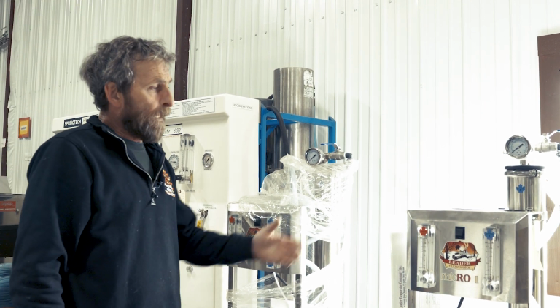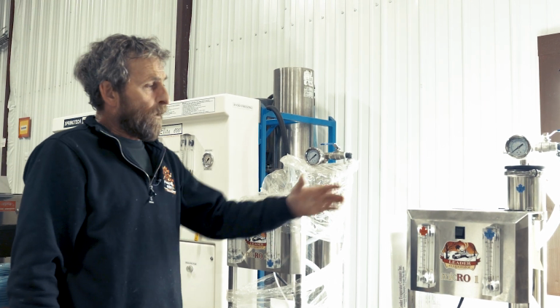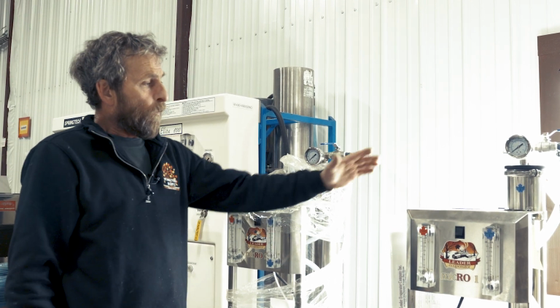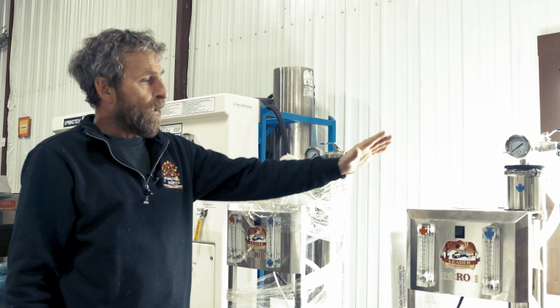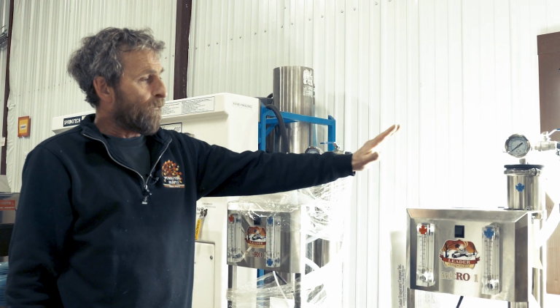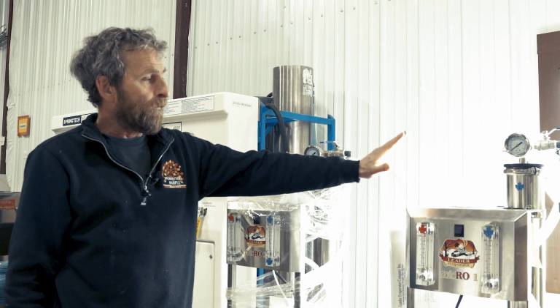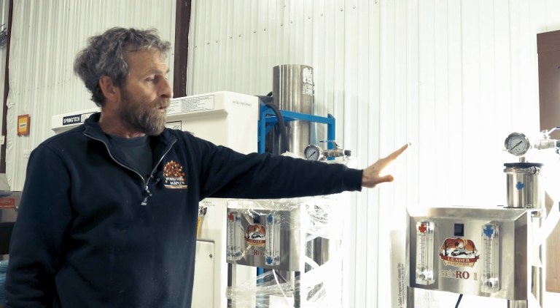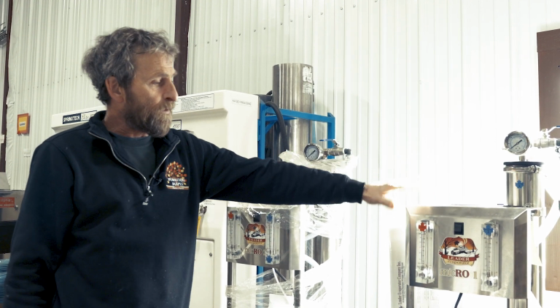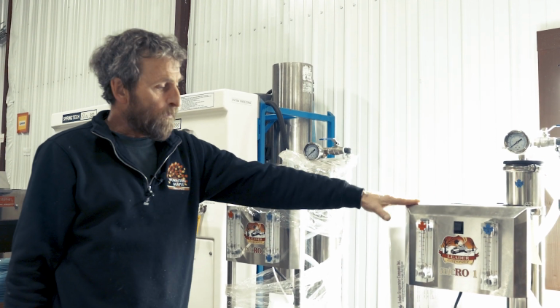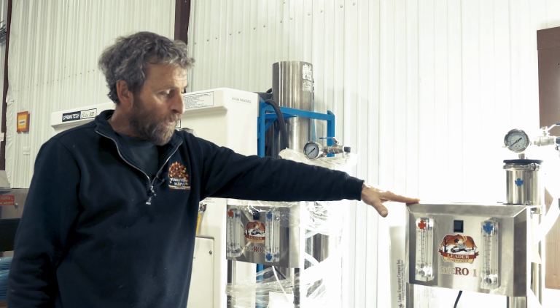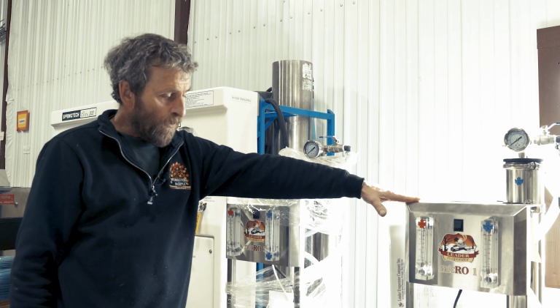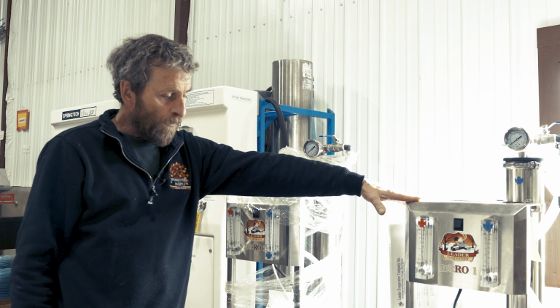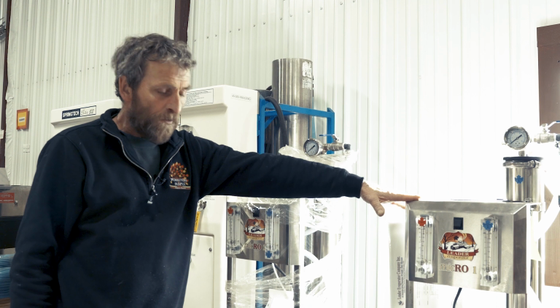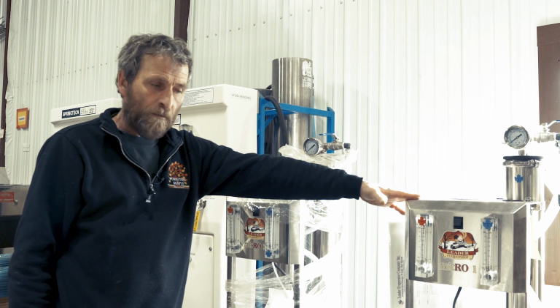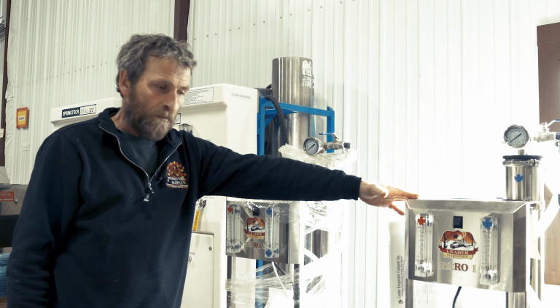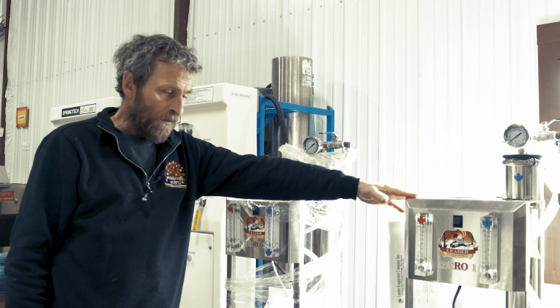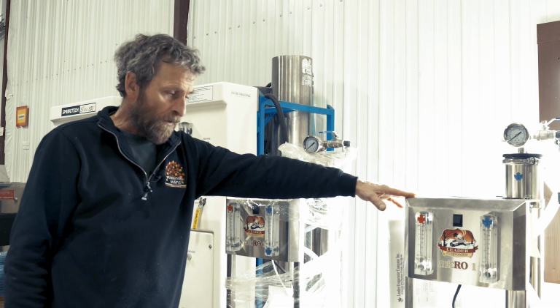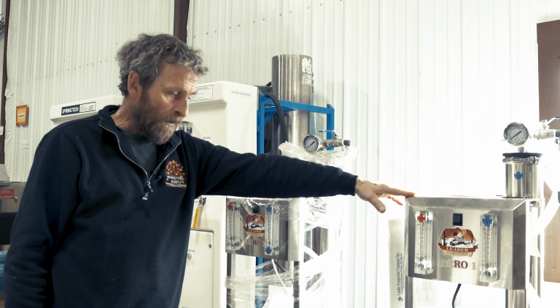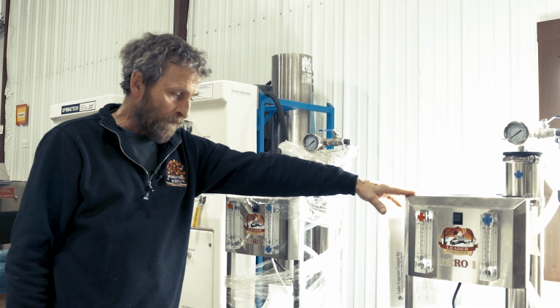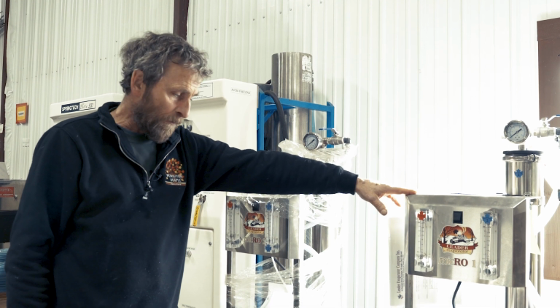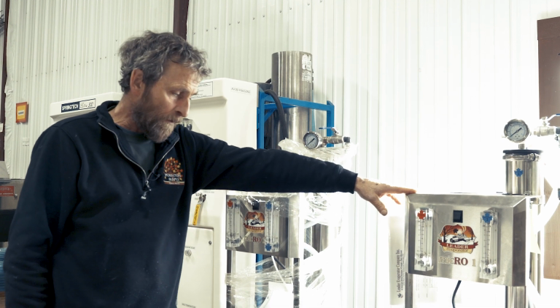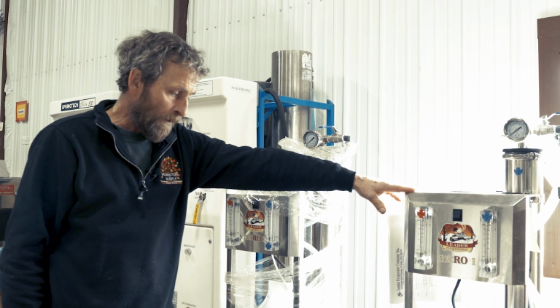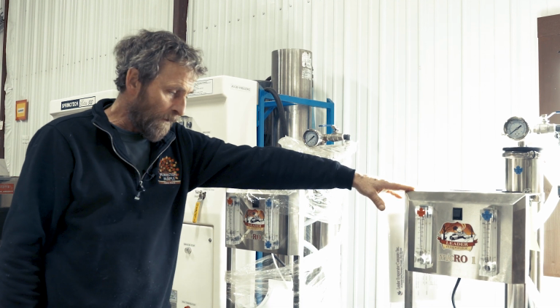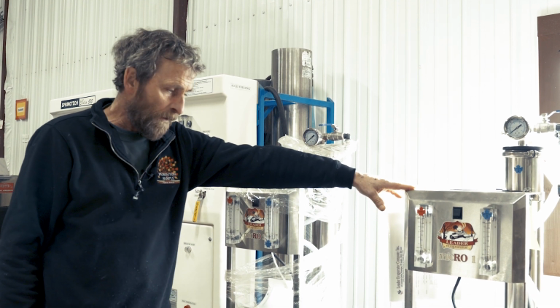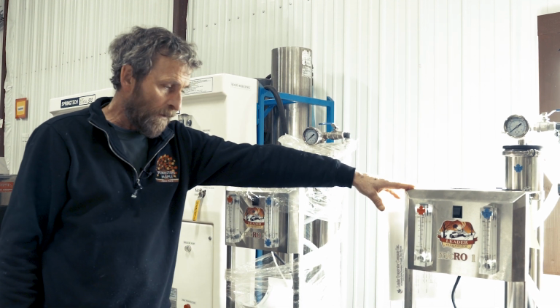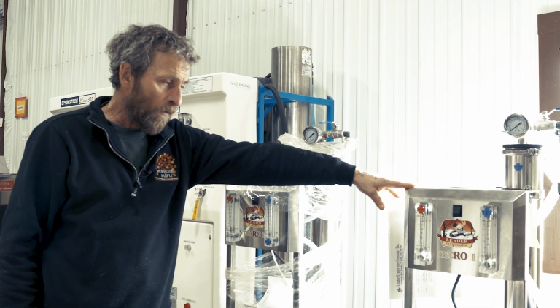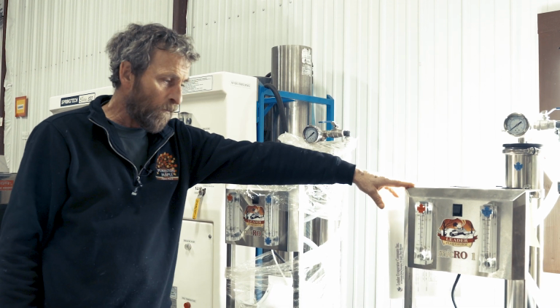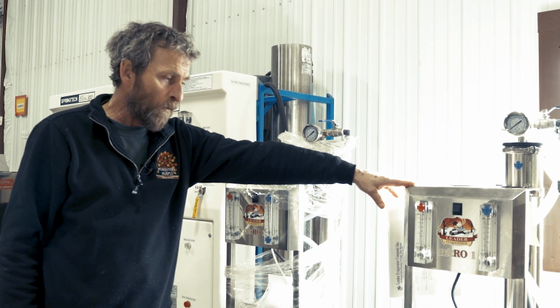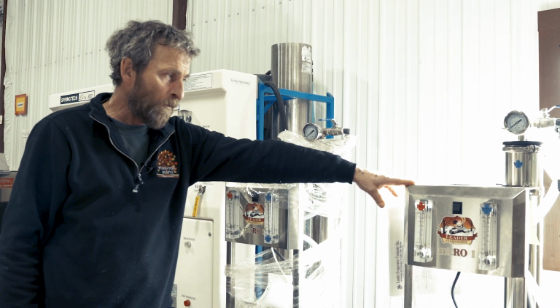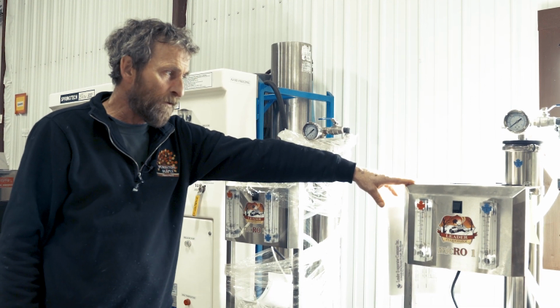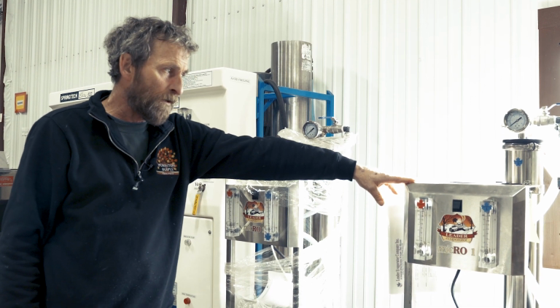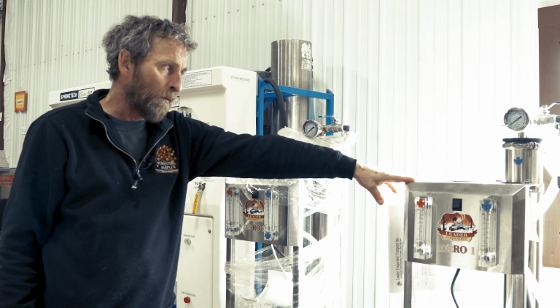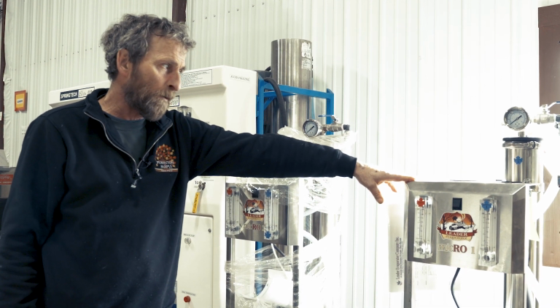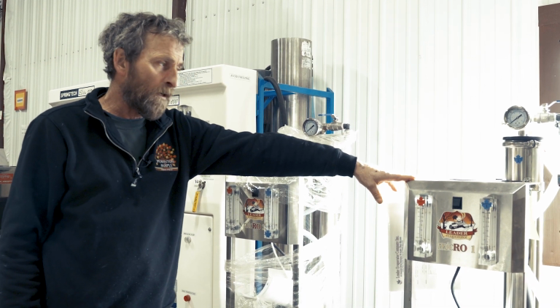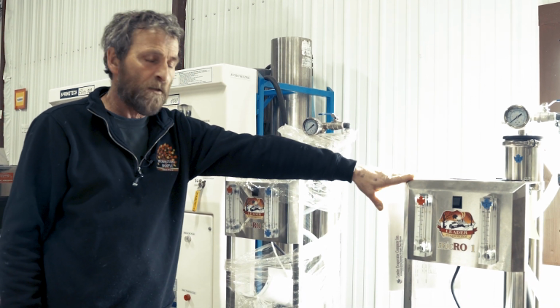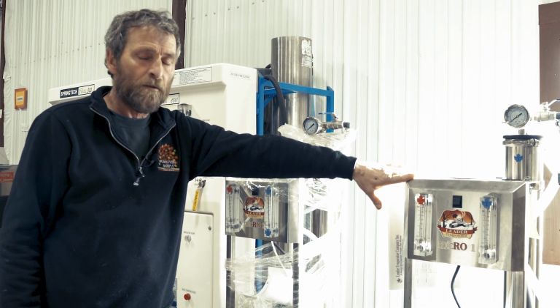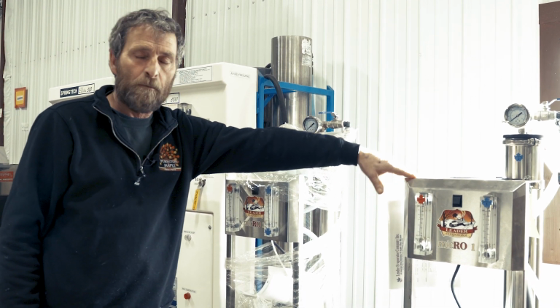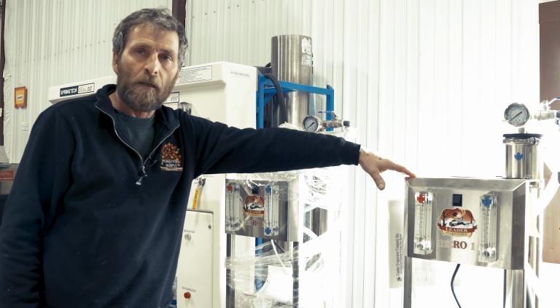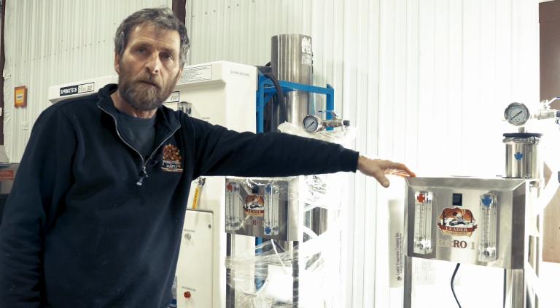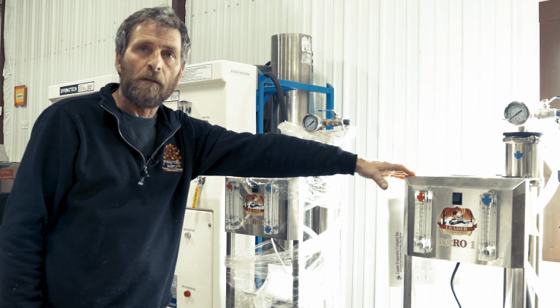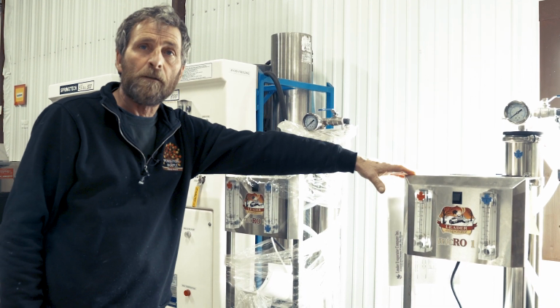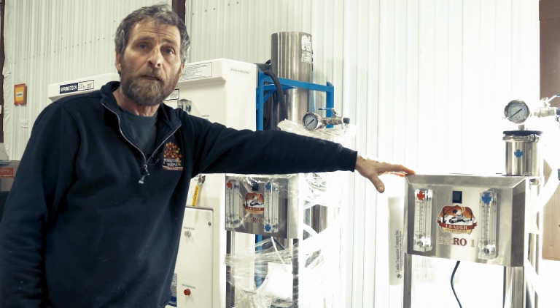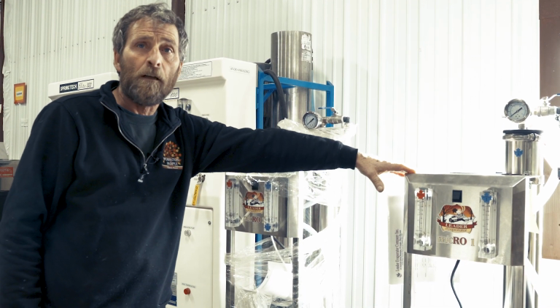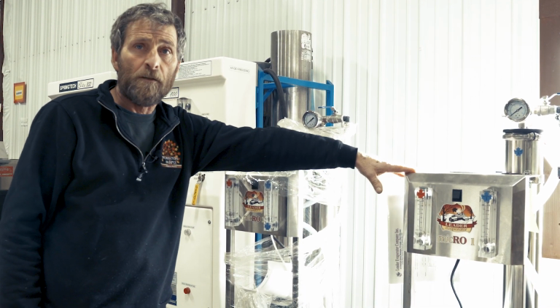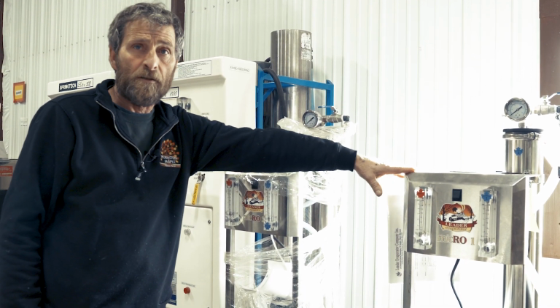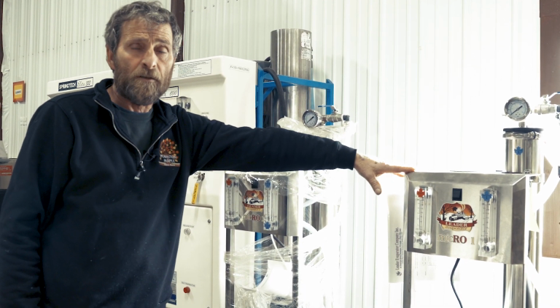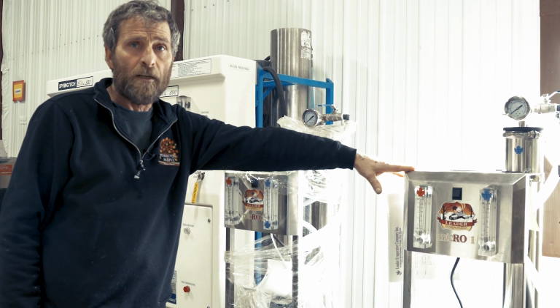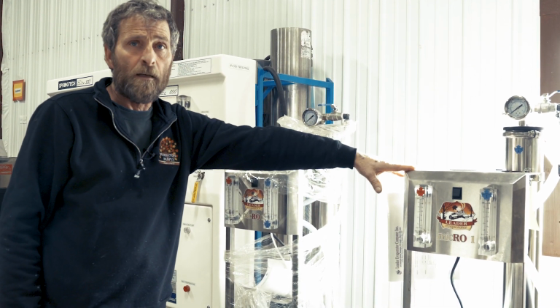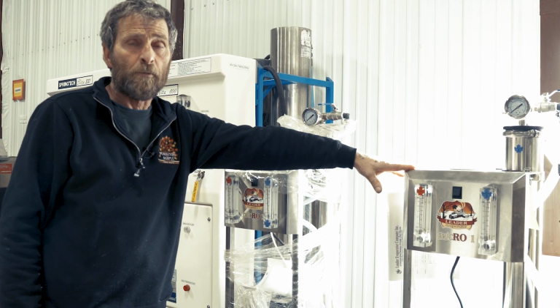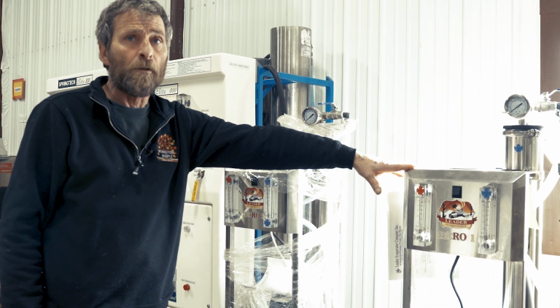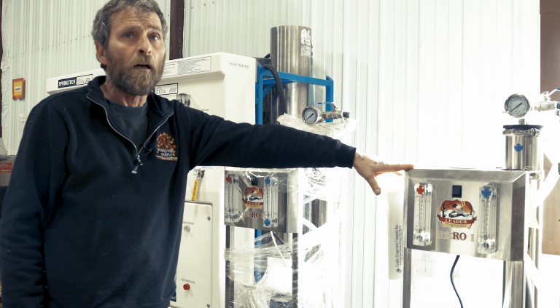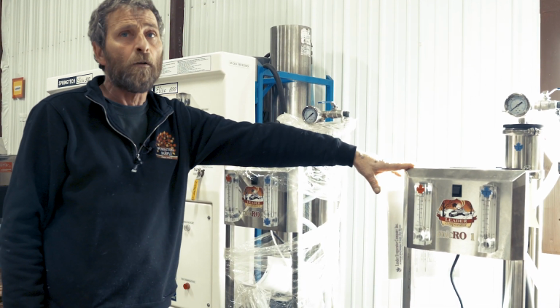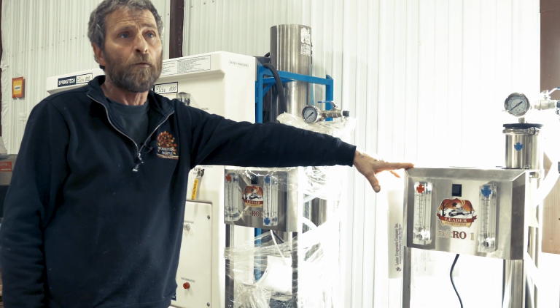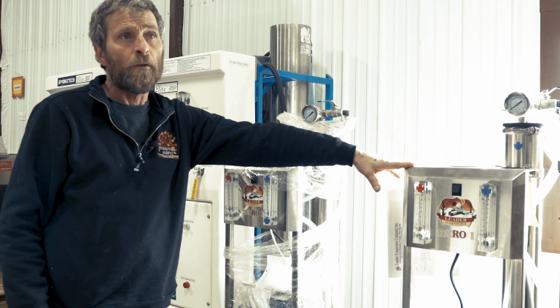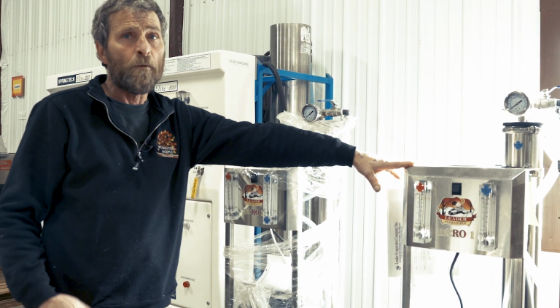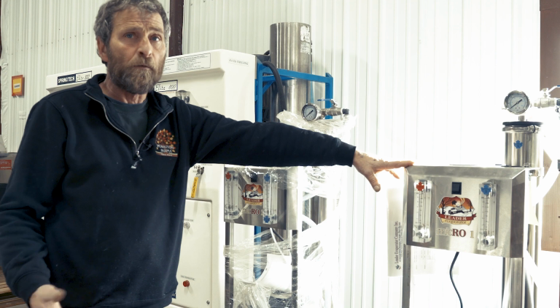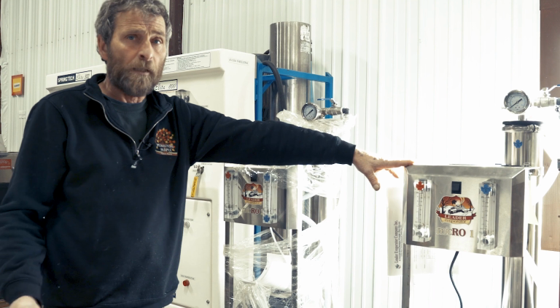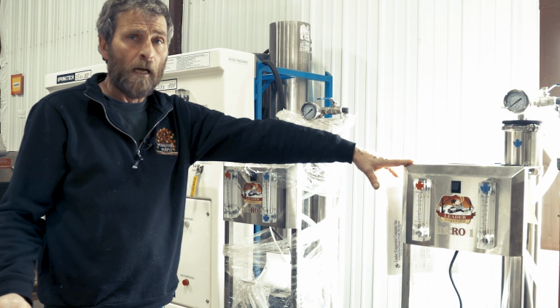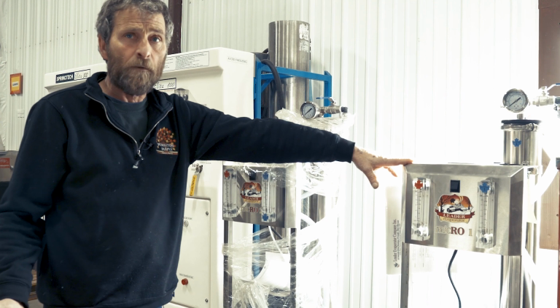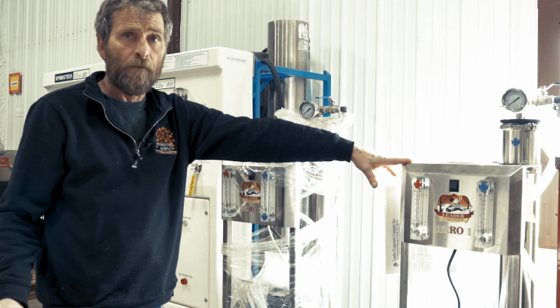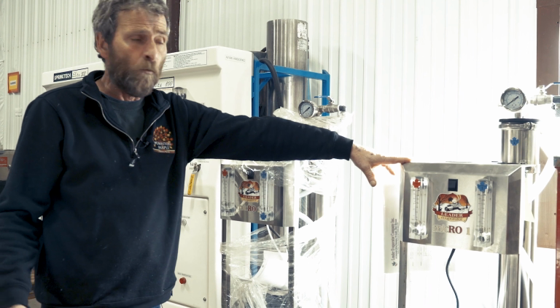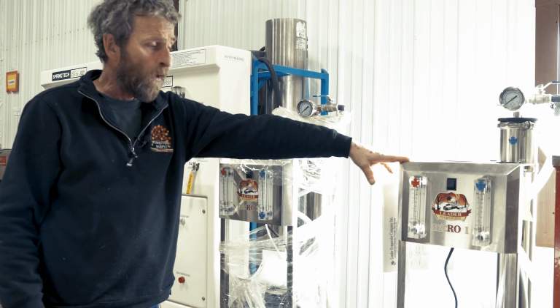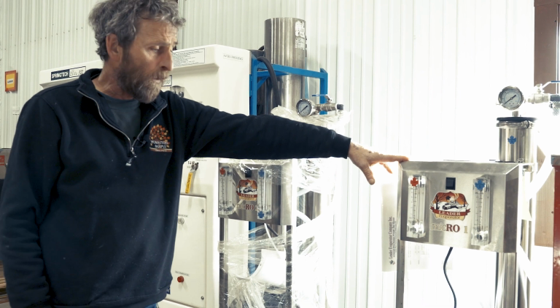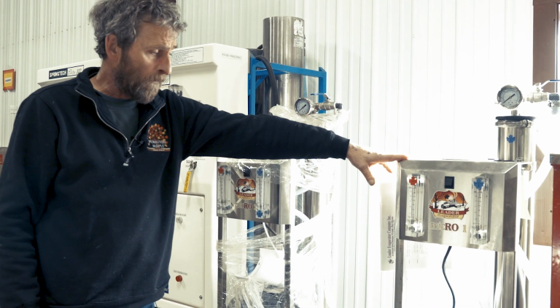We have very small units designed for homeowners. They'll process about 100 gallons of sap per hour, removing half the water.